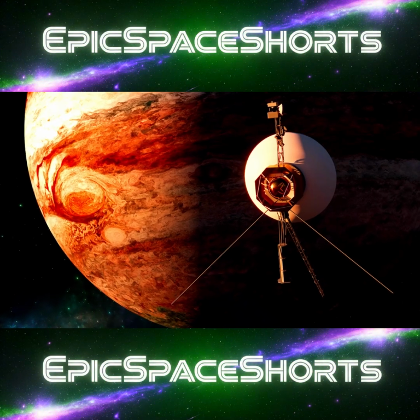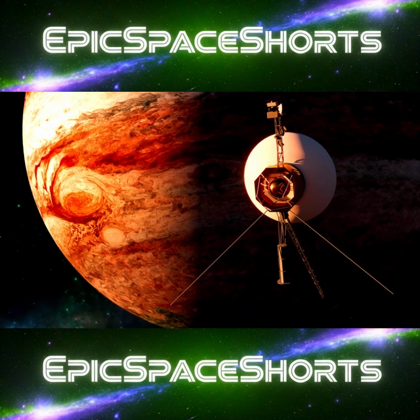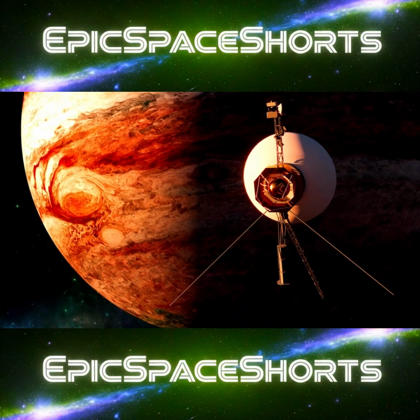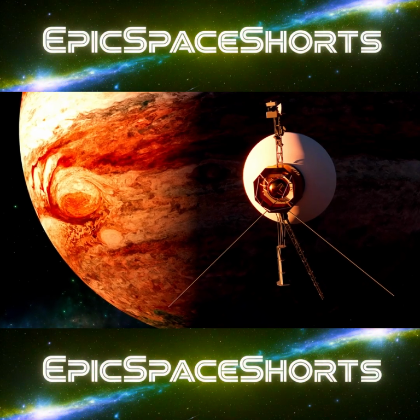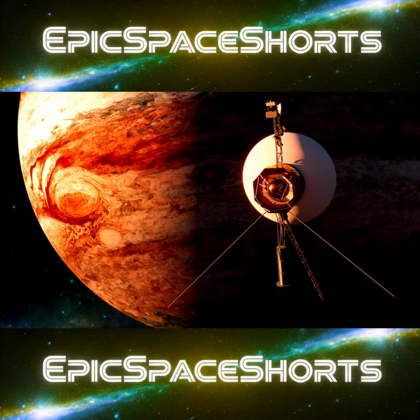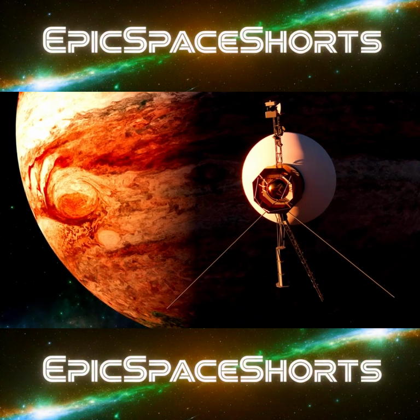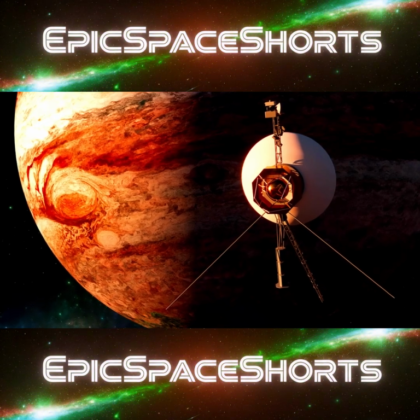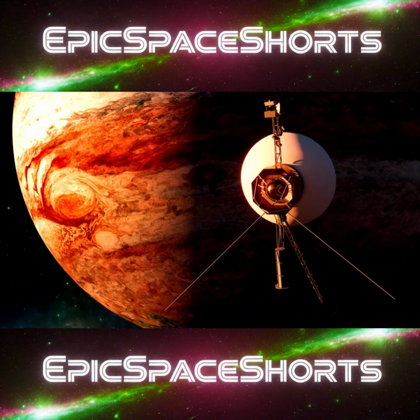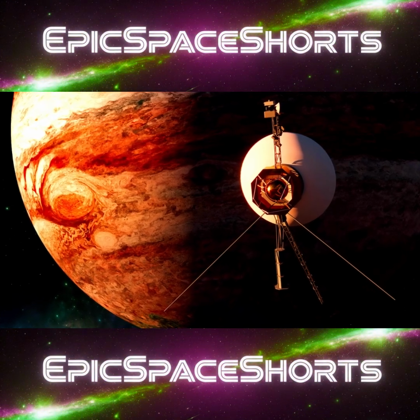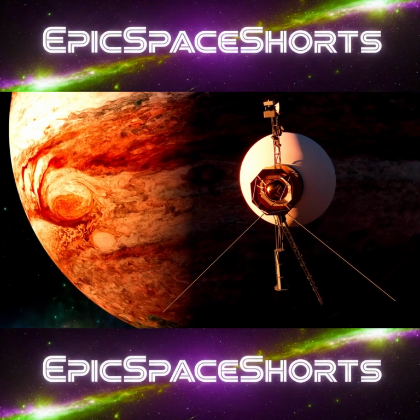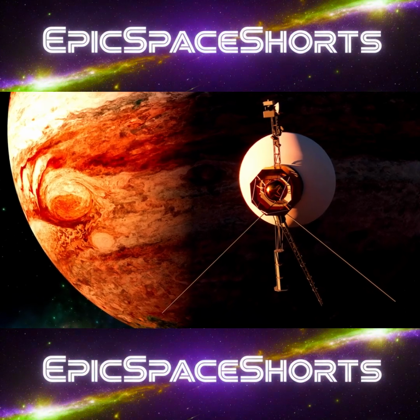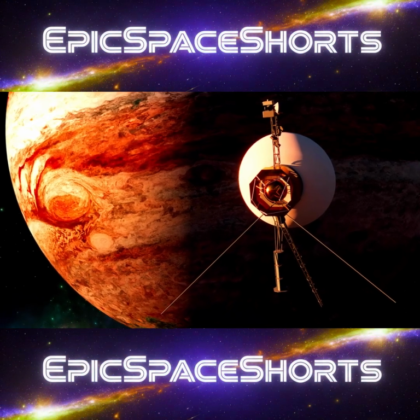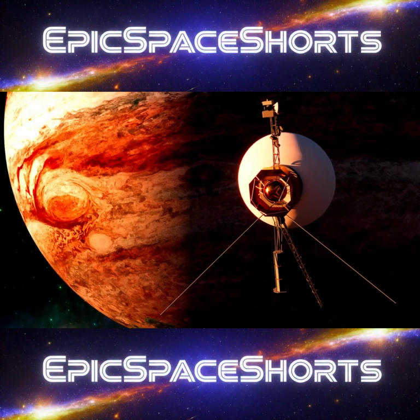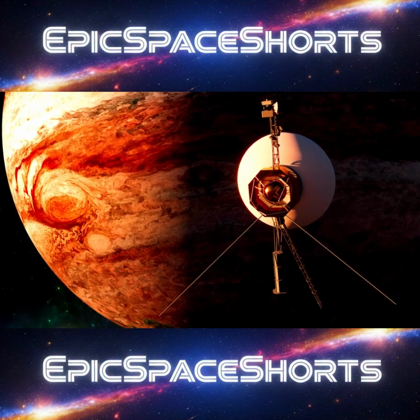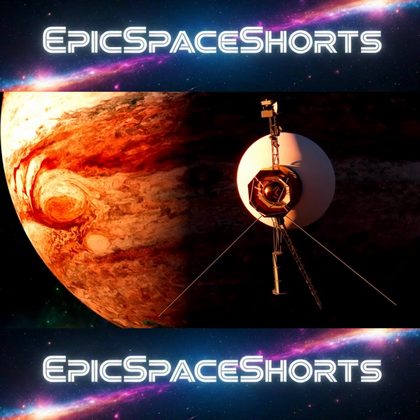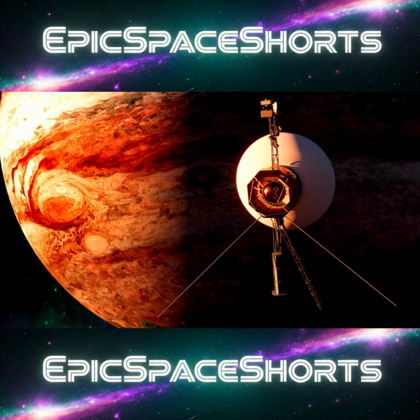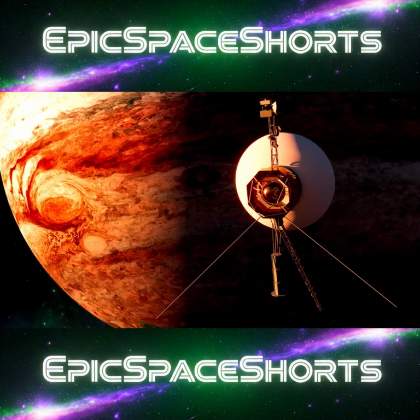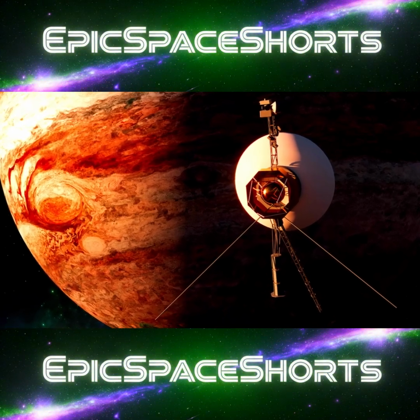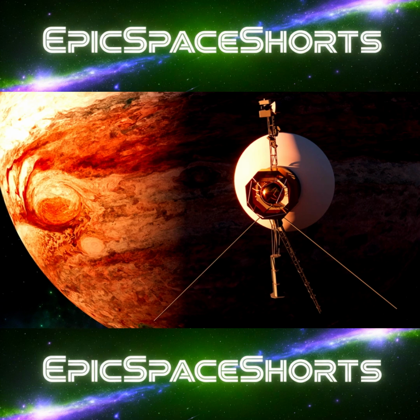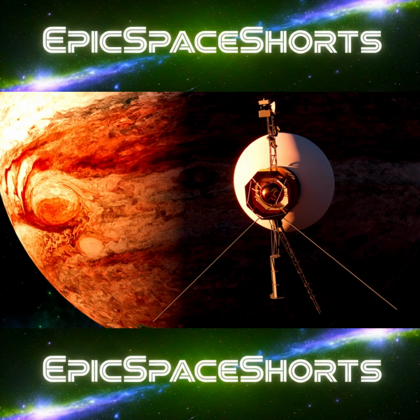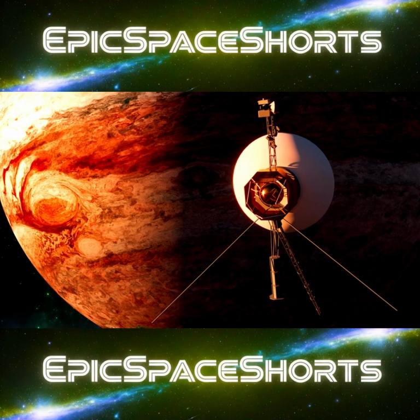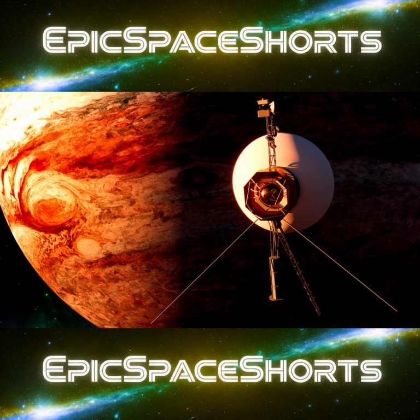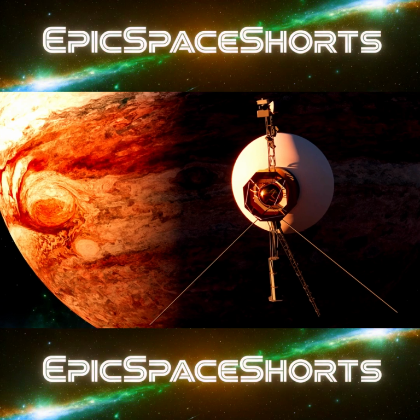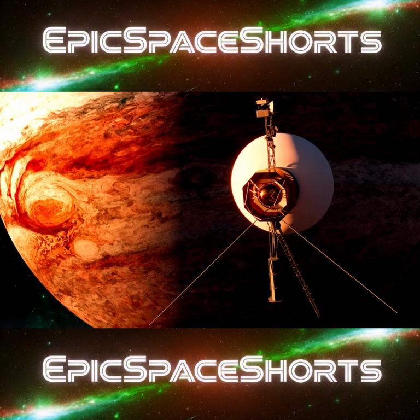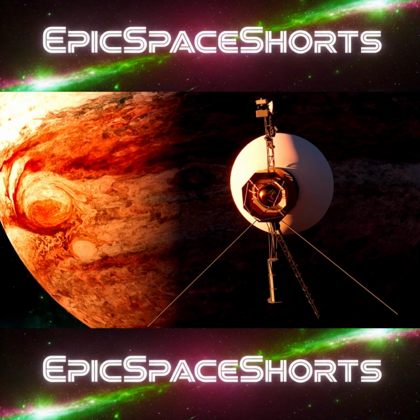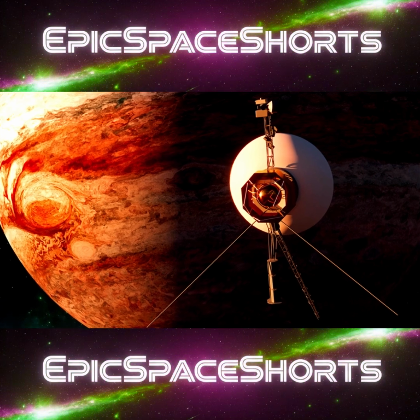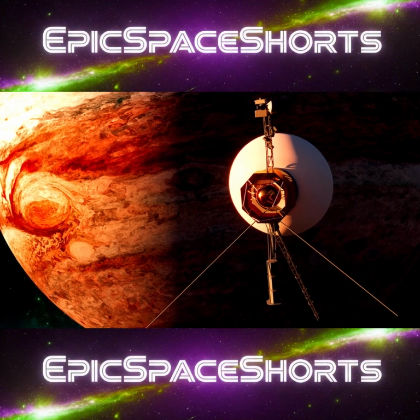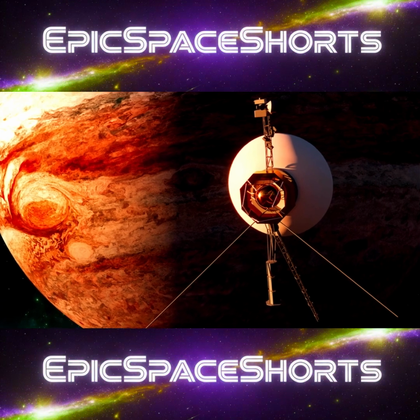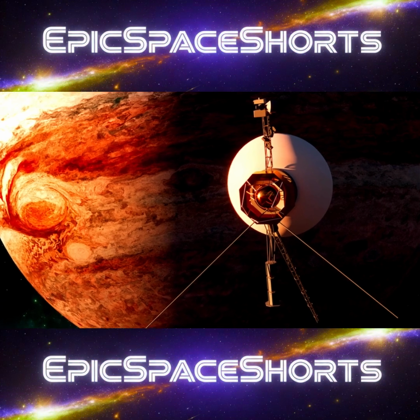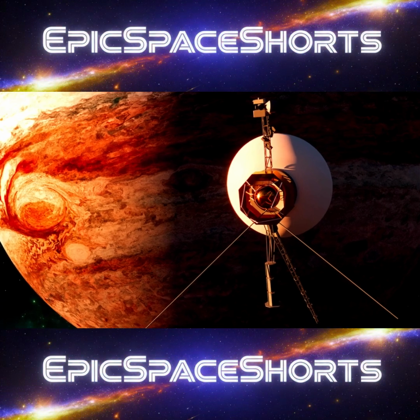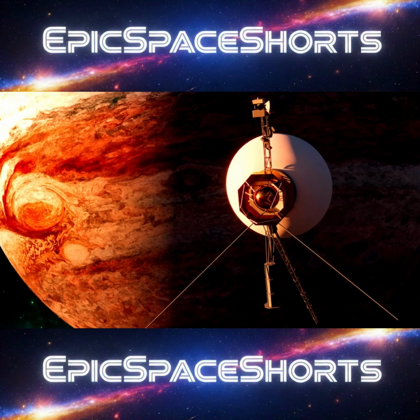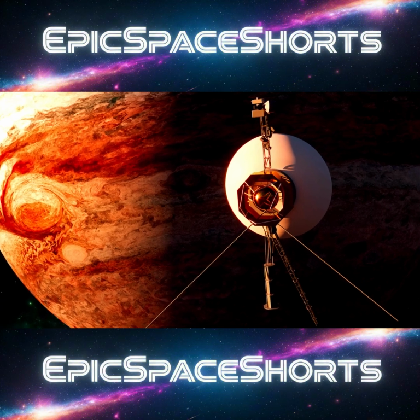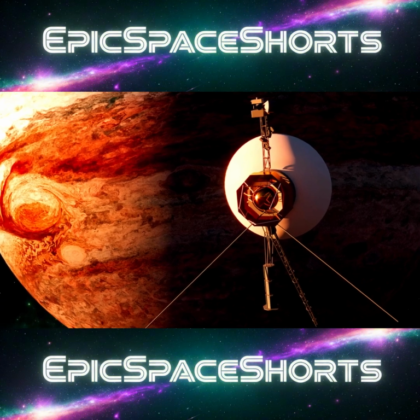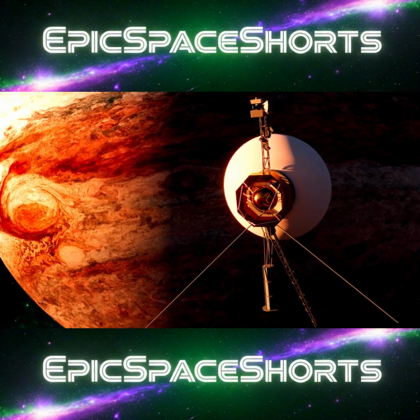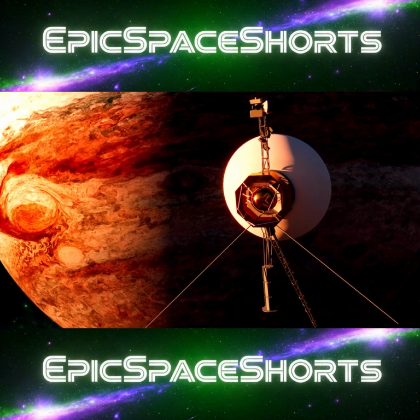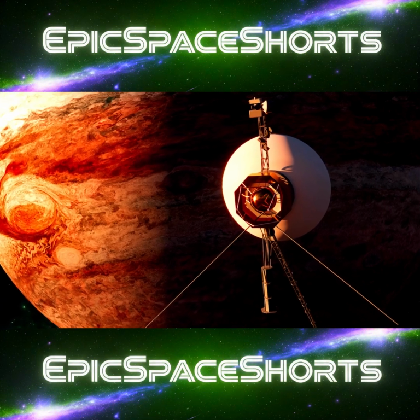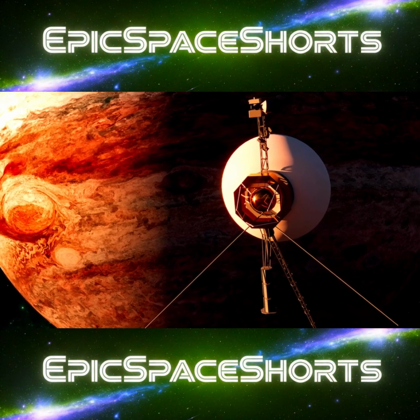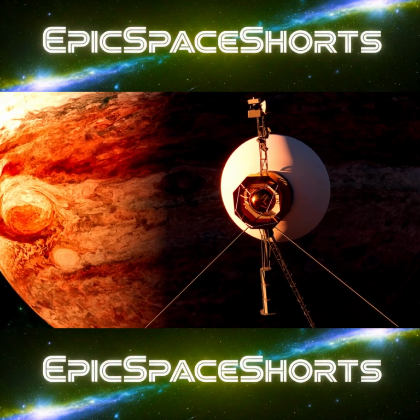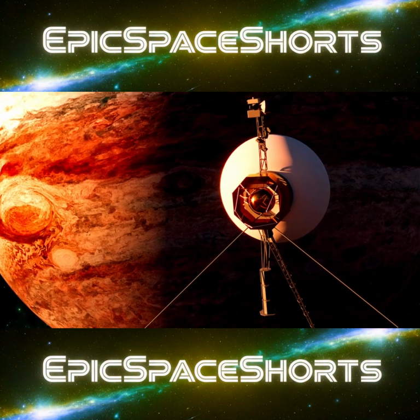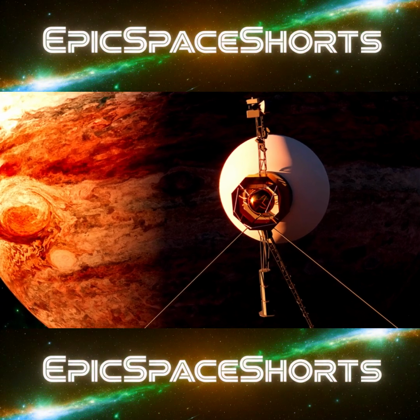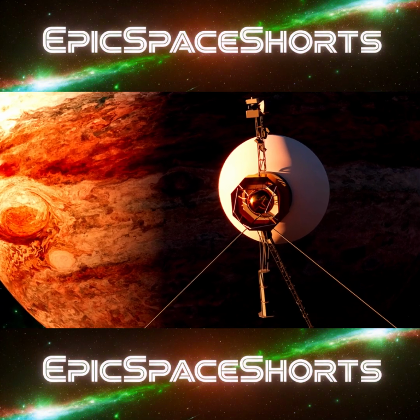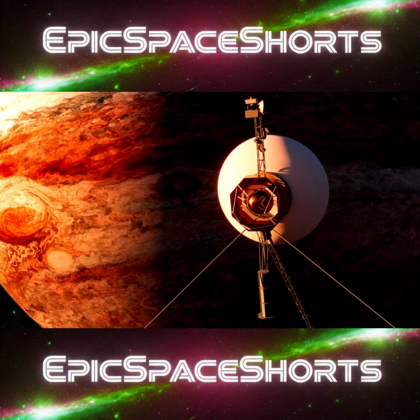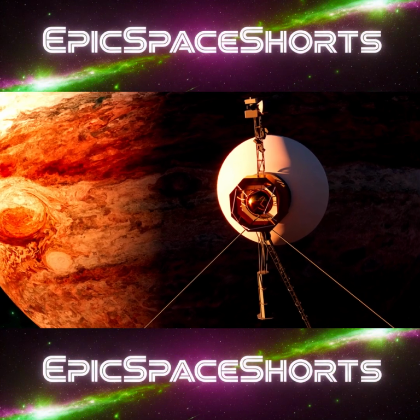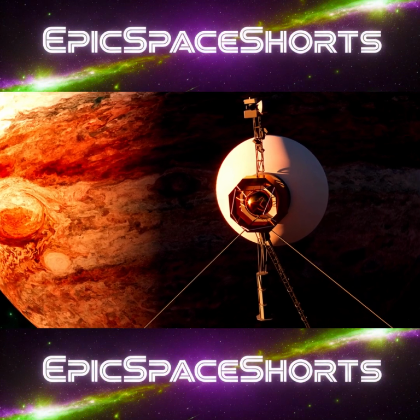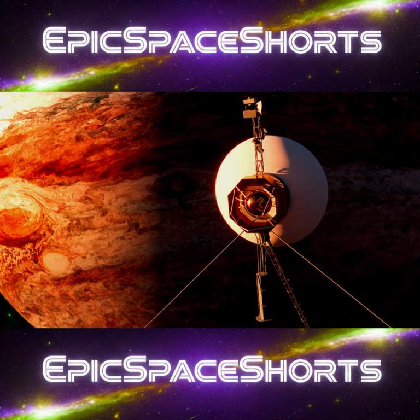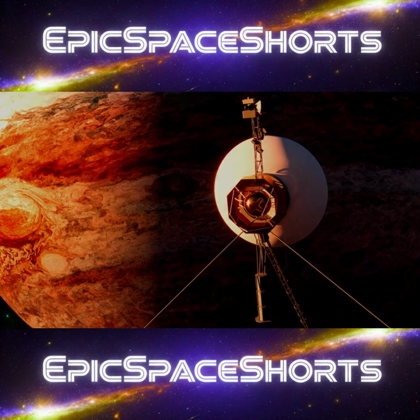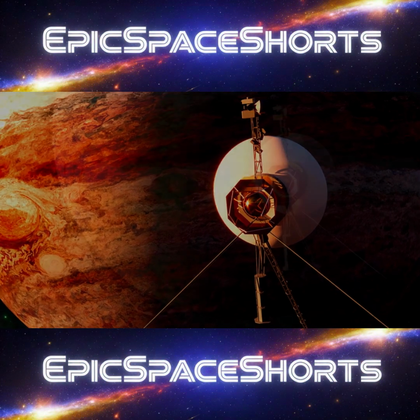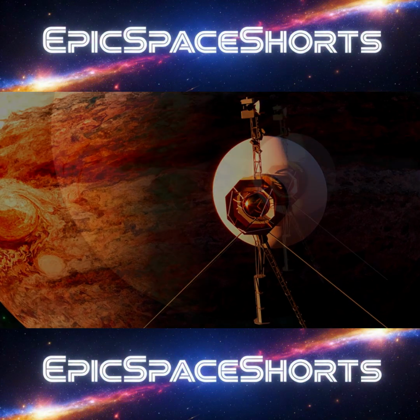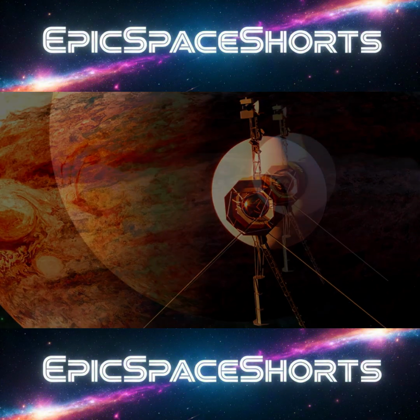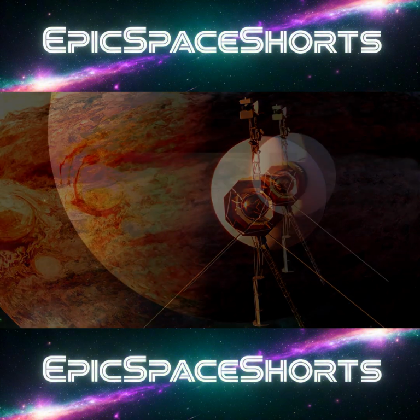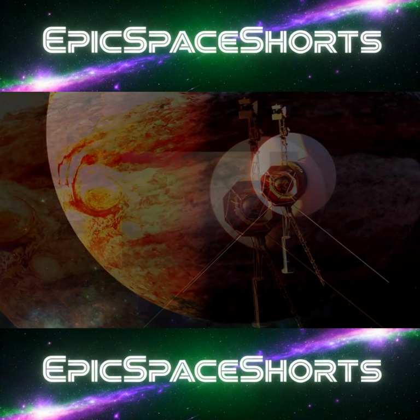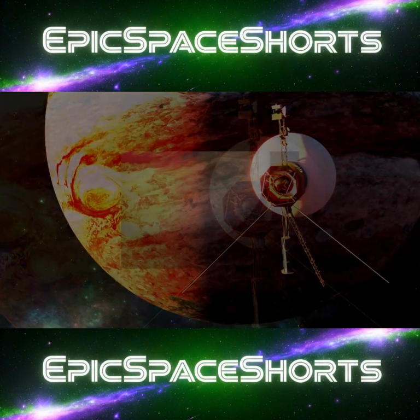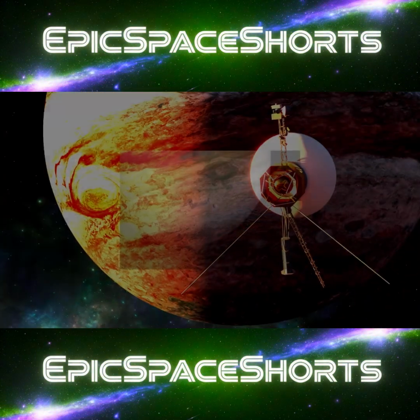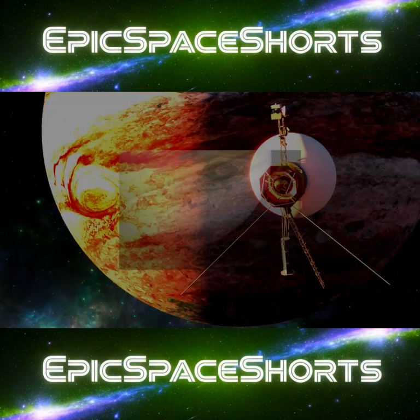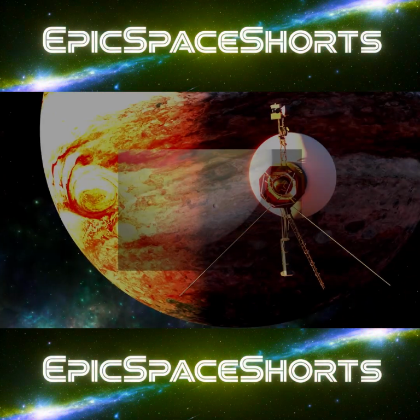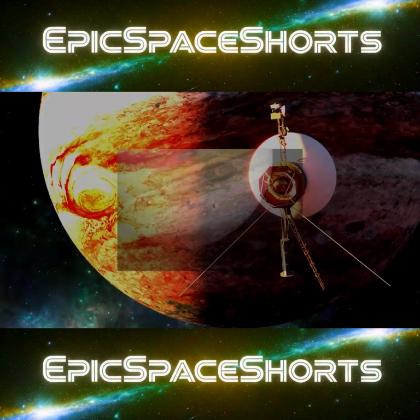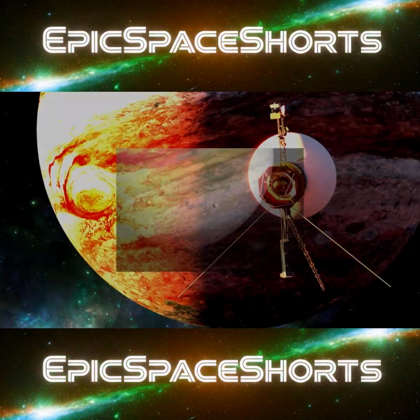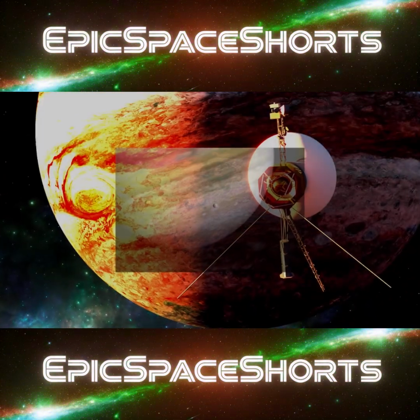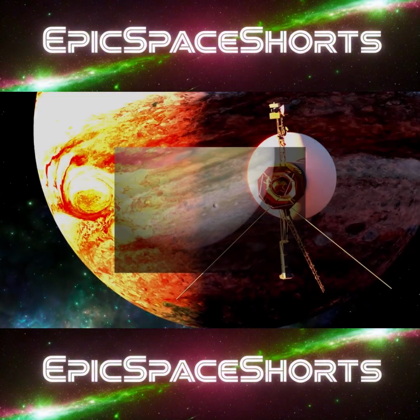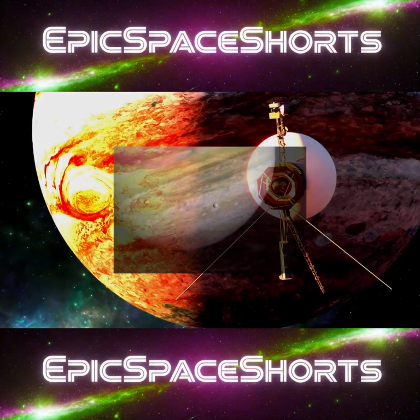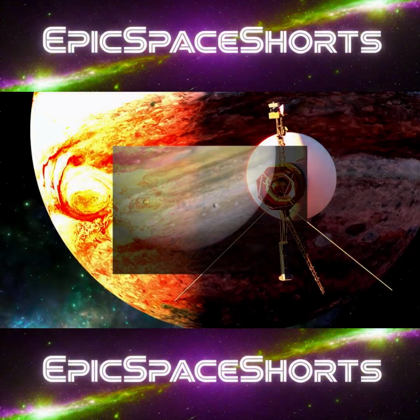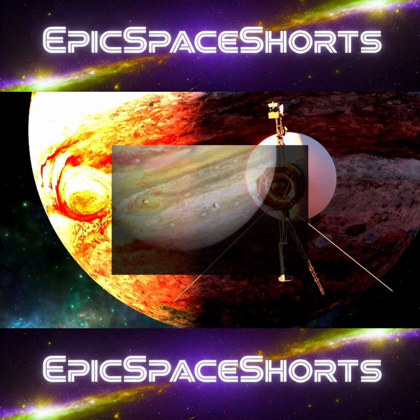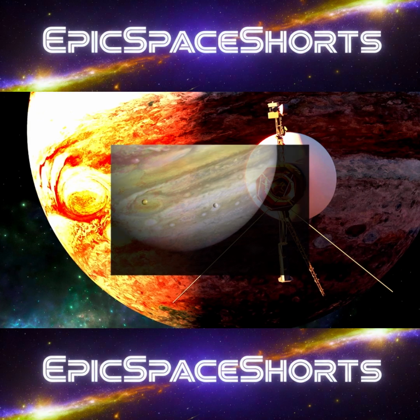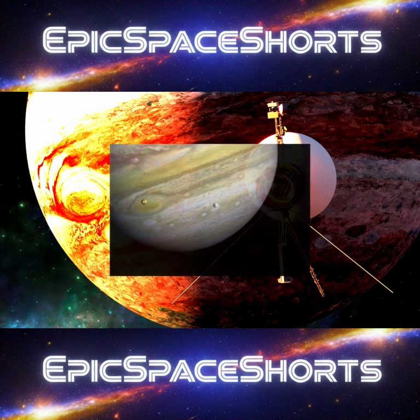When the Voyager spacecraft flew past, it sent back images that stunned the world. And the most enigmatic of all was Europa.